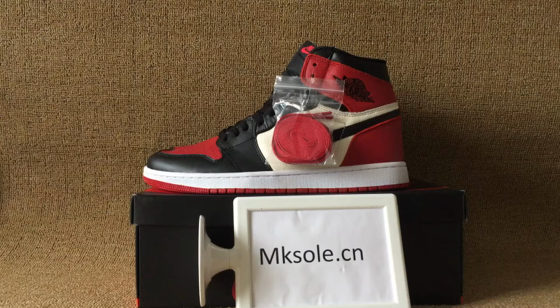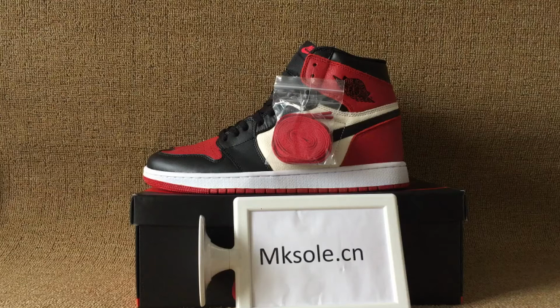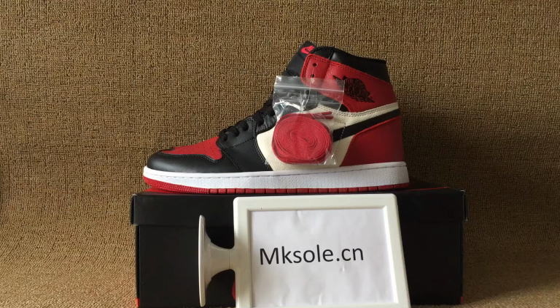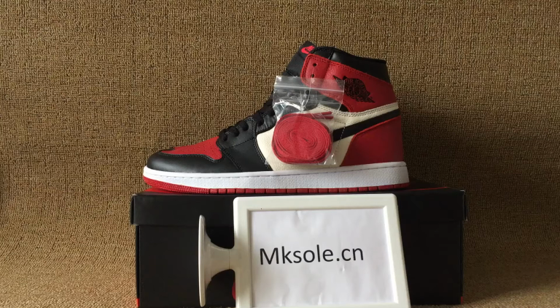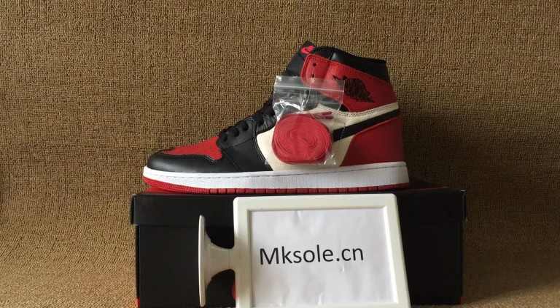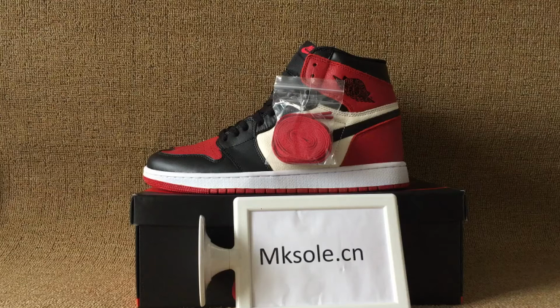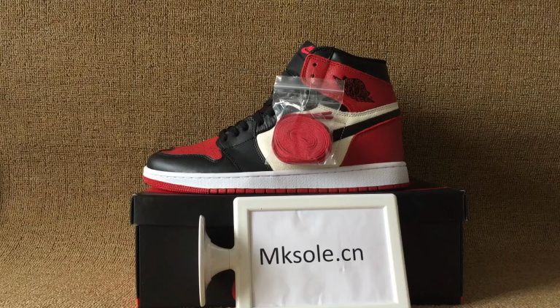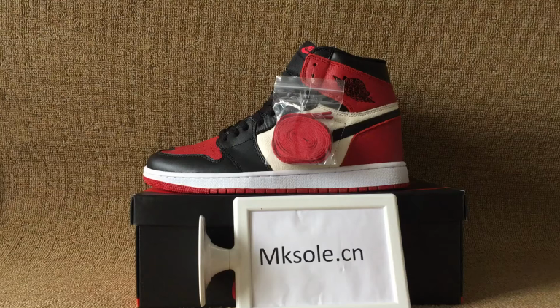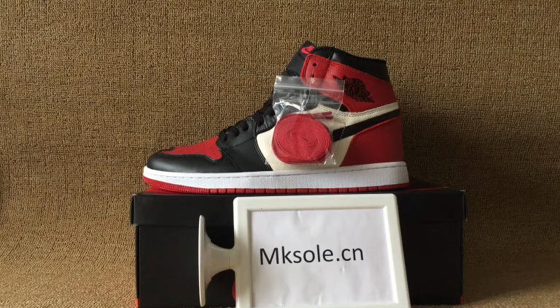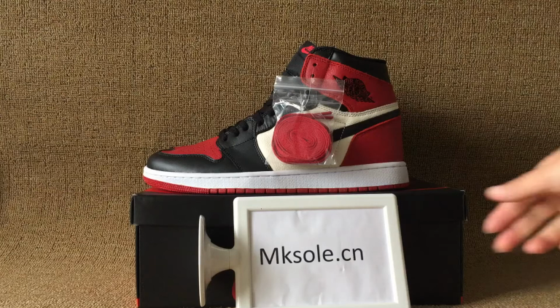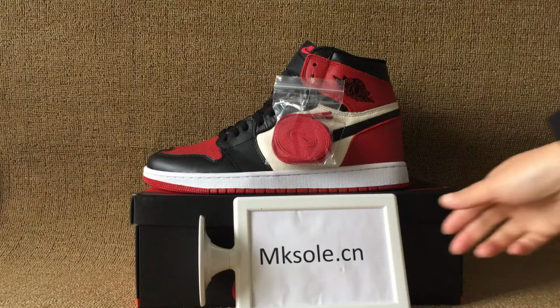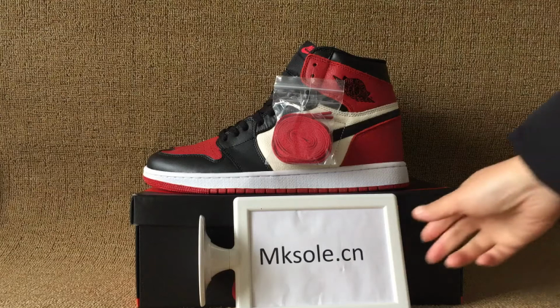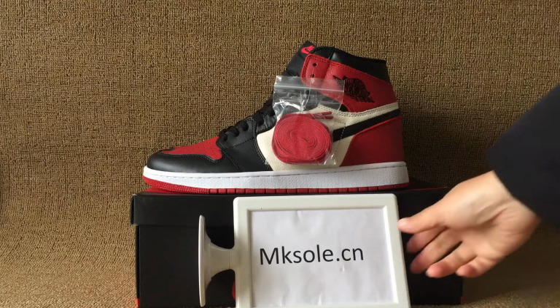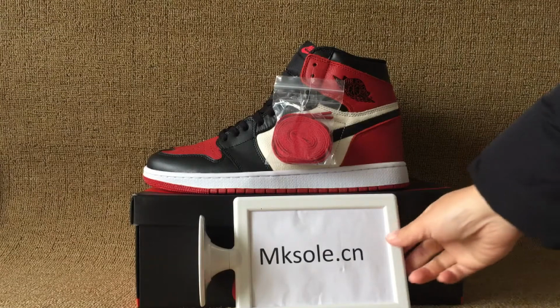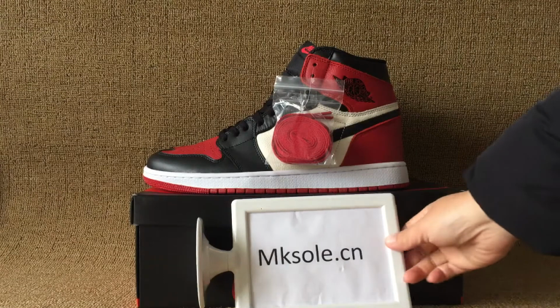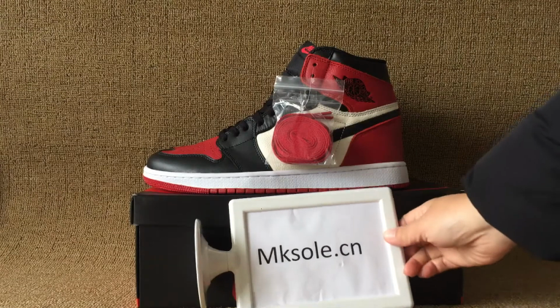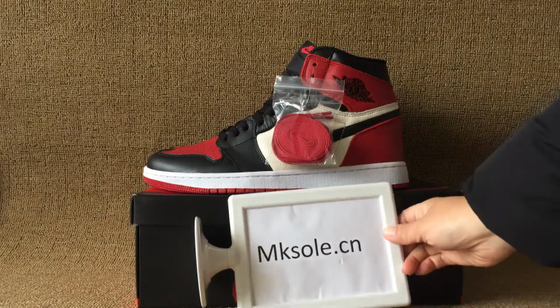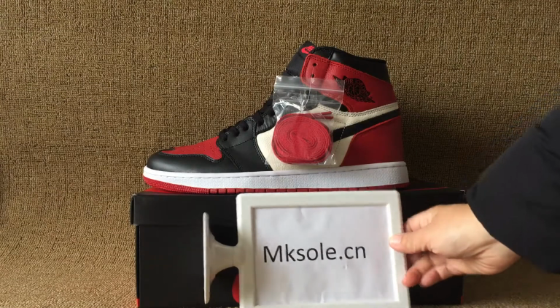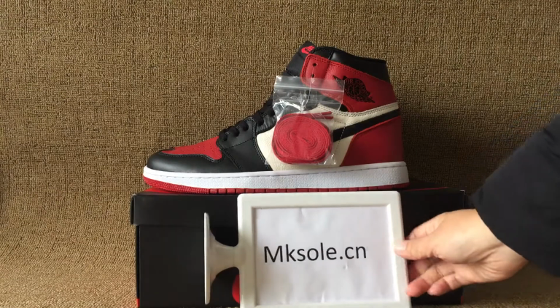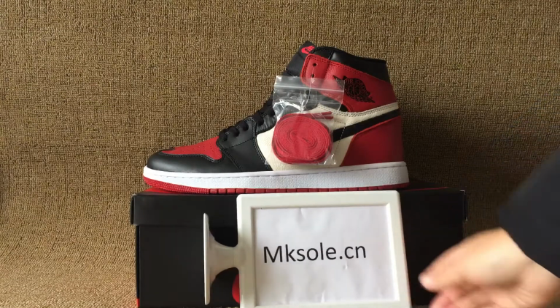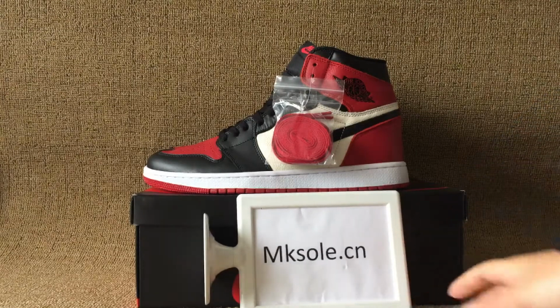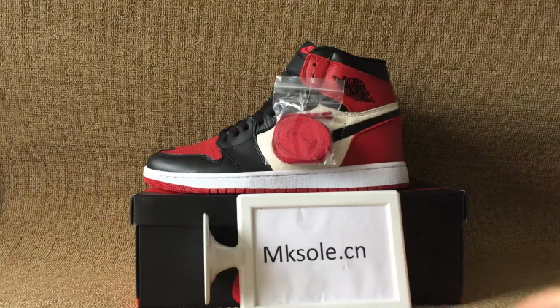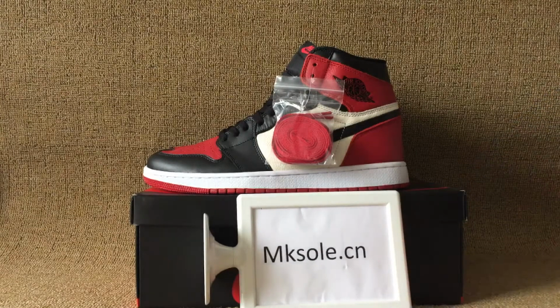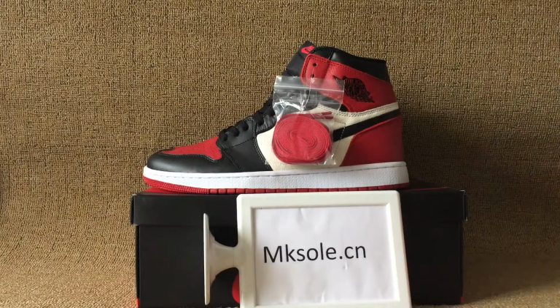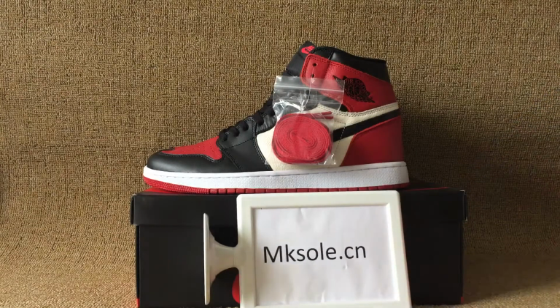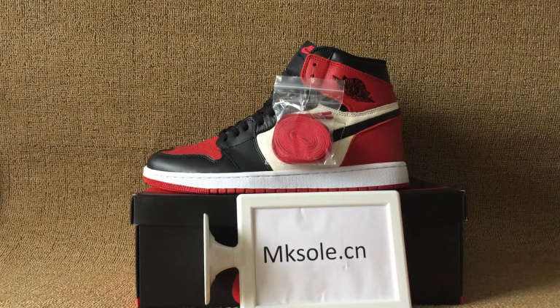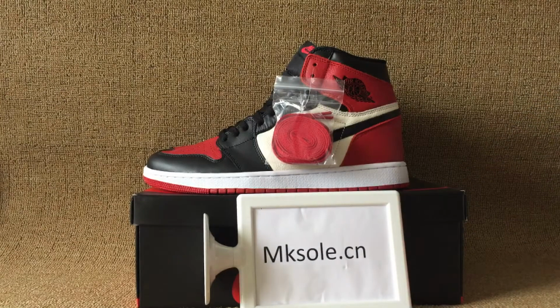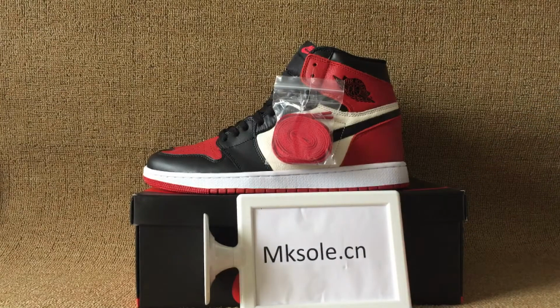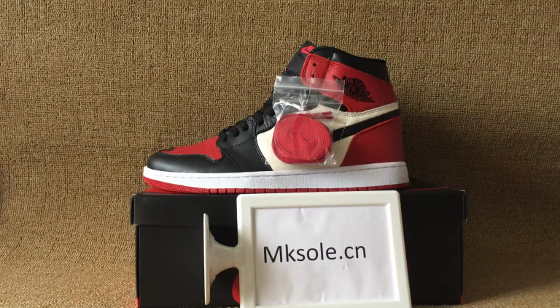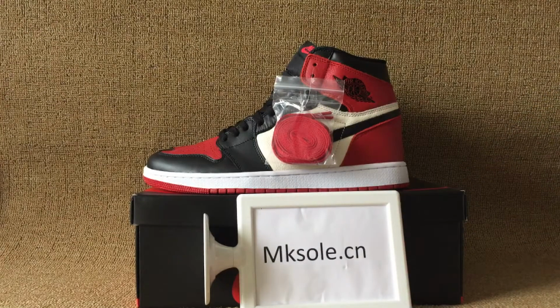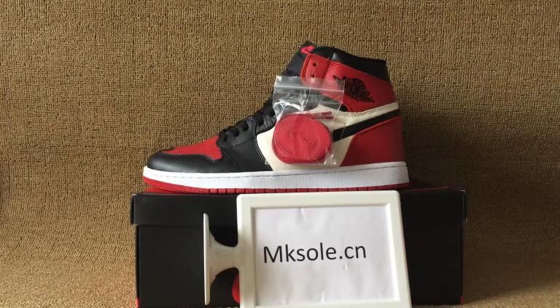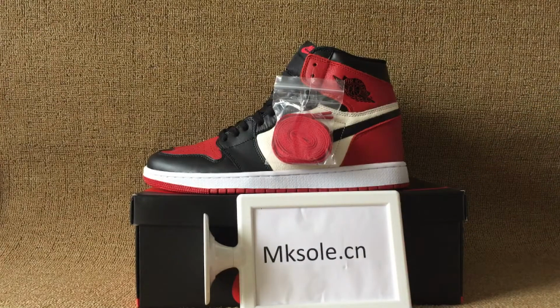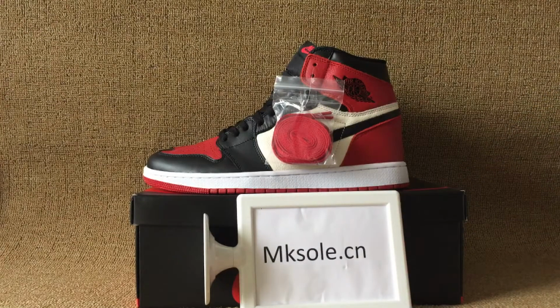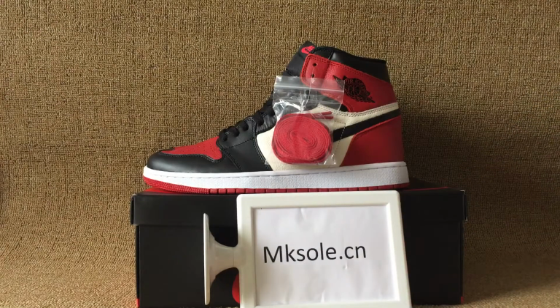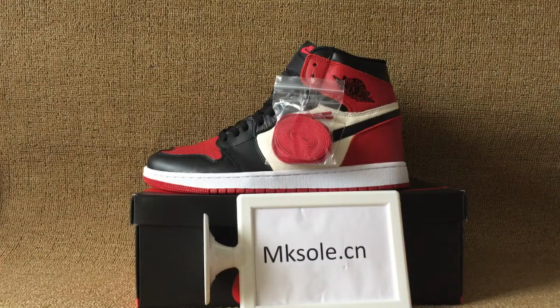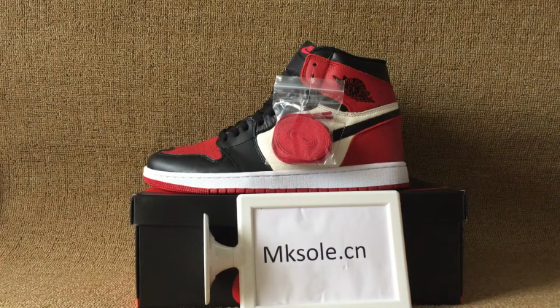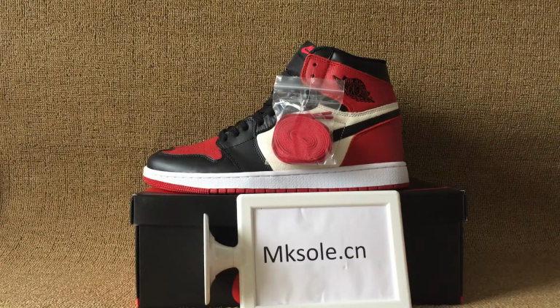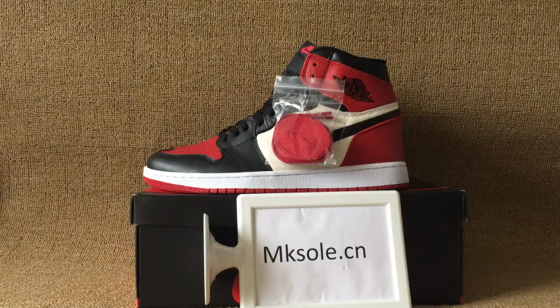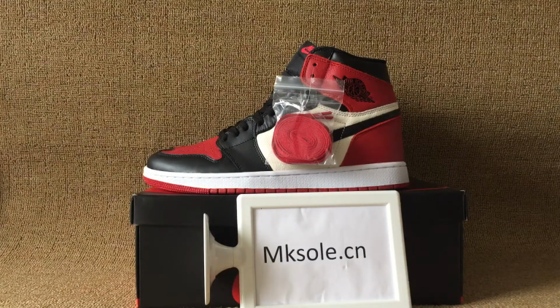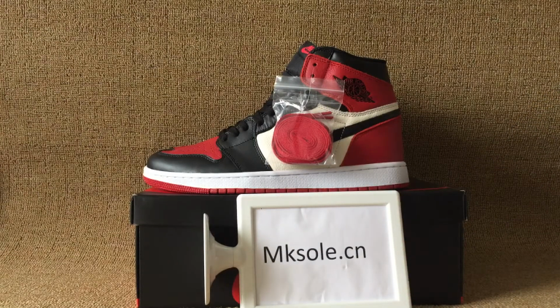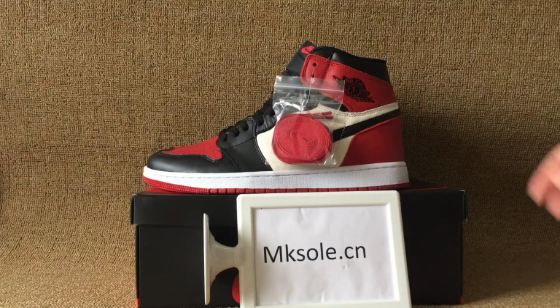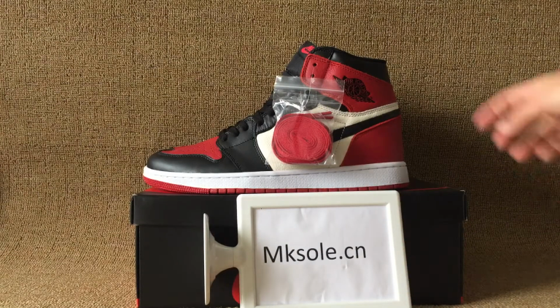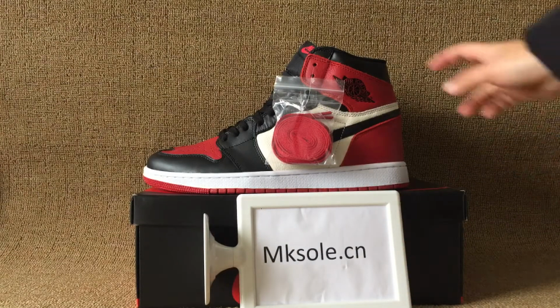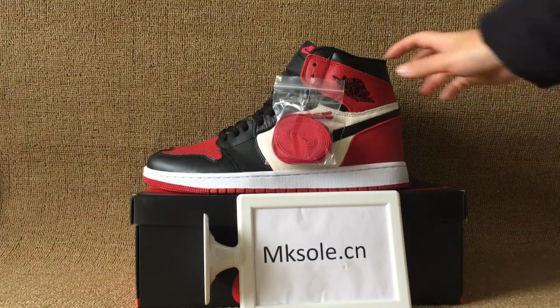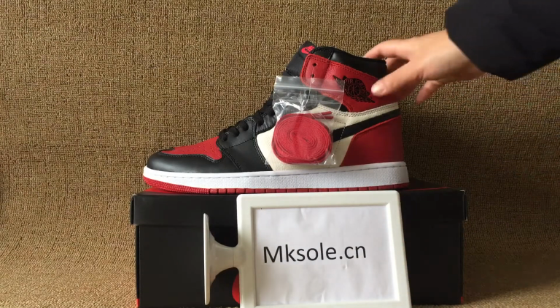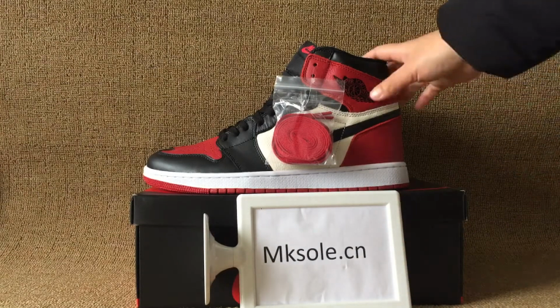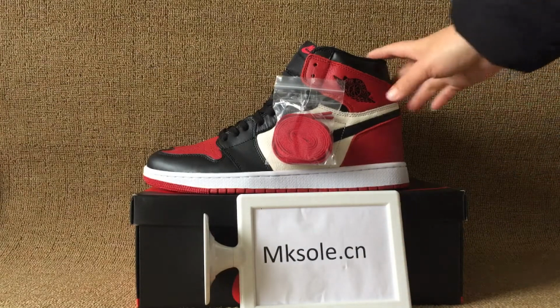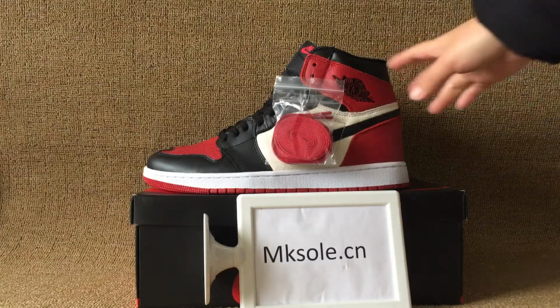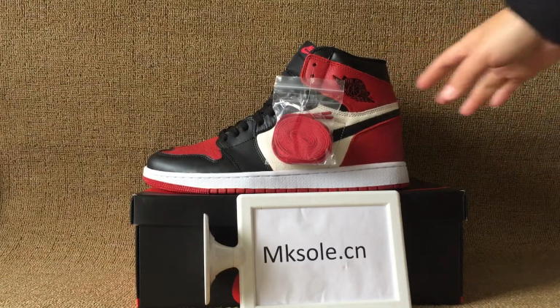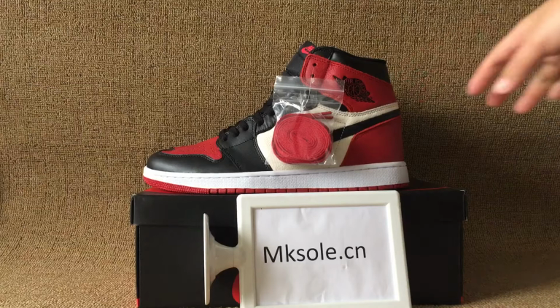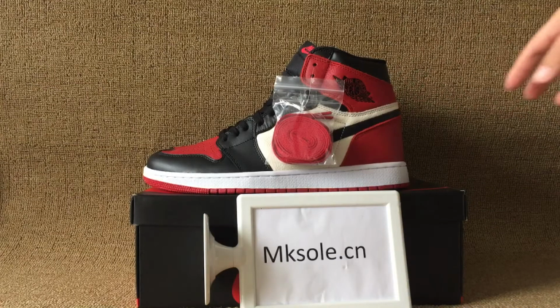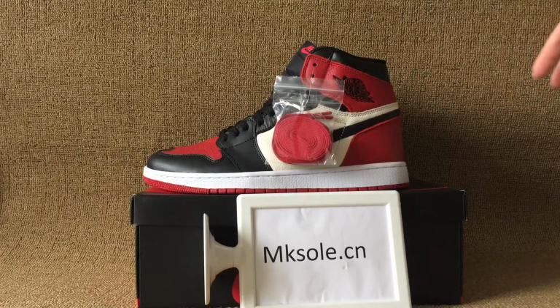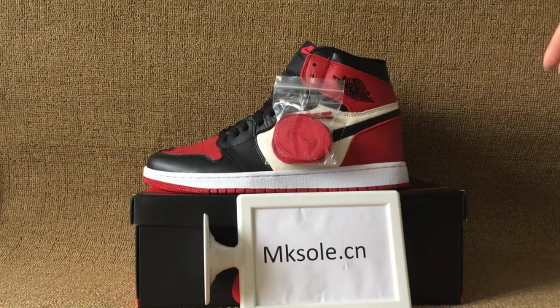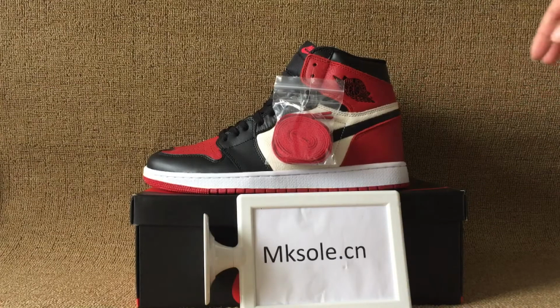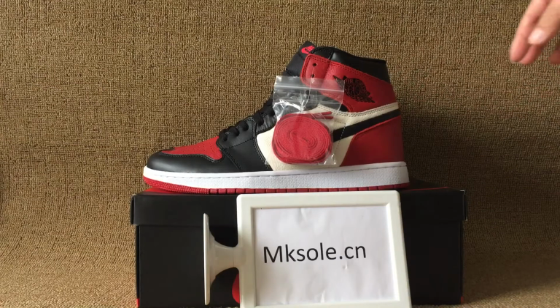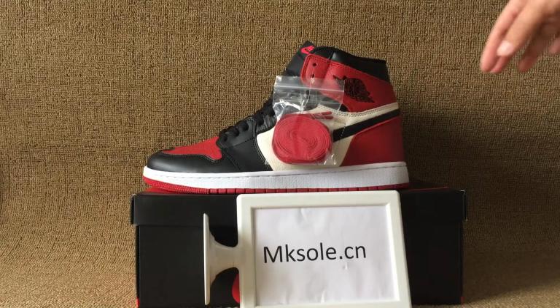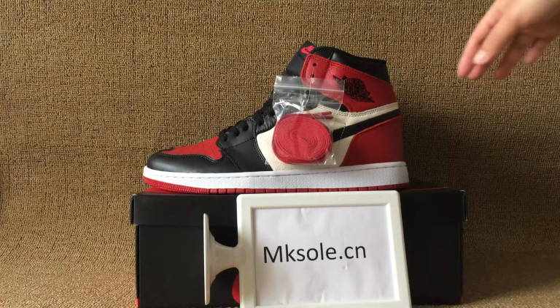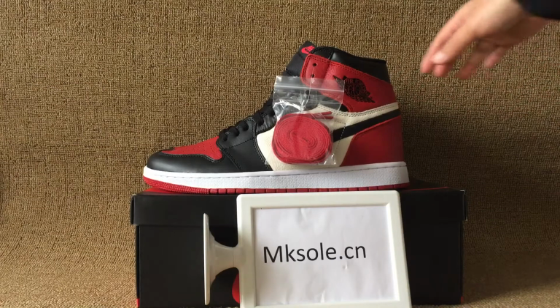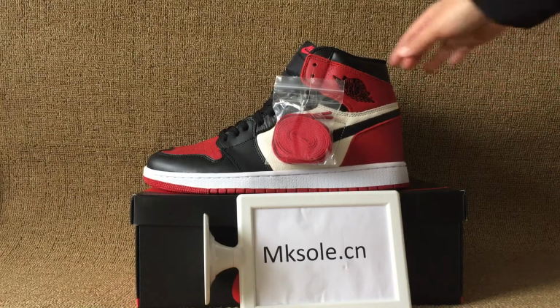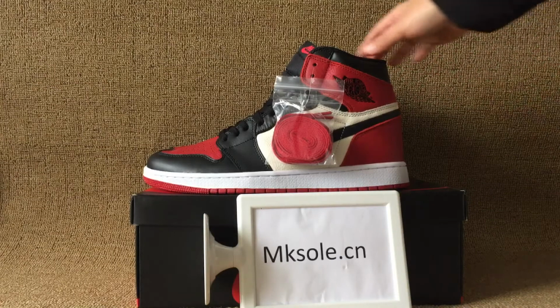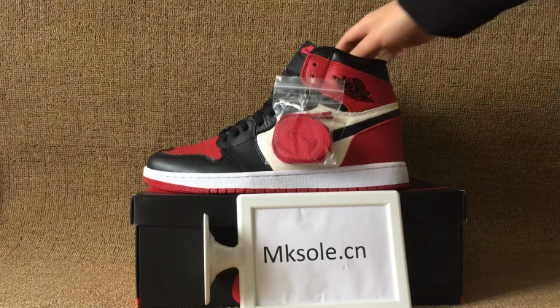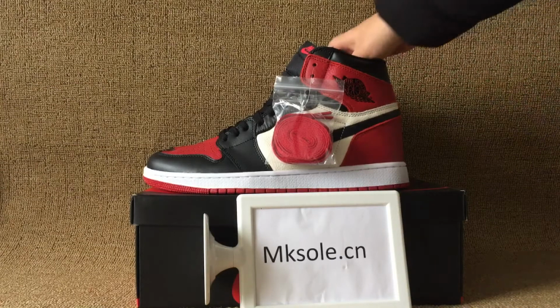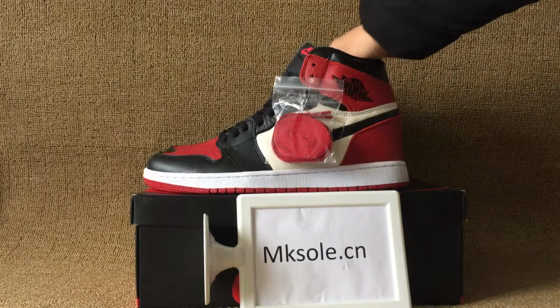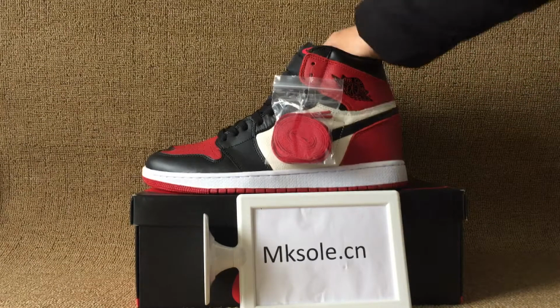Hello everyone, nice to see you from Kiso.wcl. Welcome to my website to place all these new styles, El Jordan one black toe.